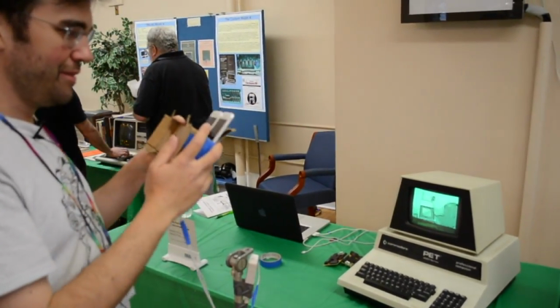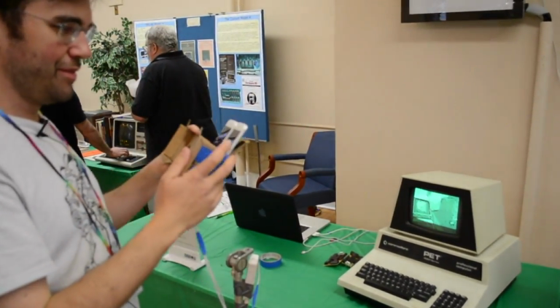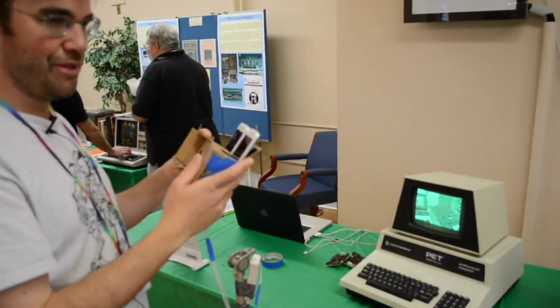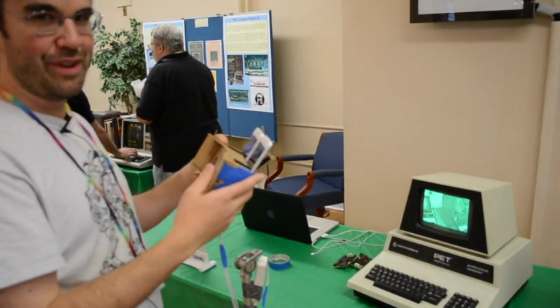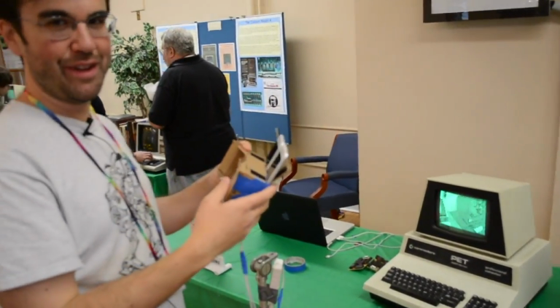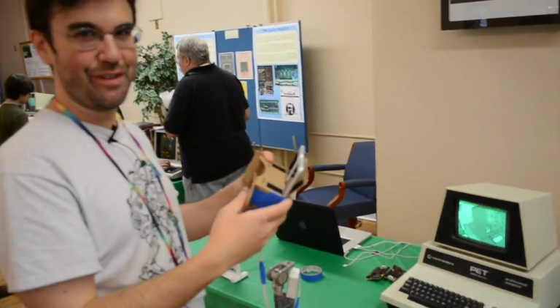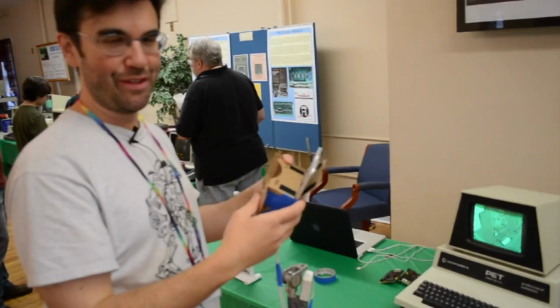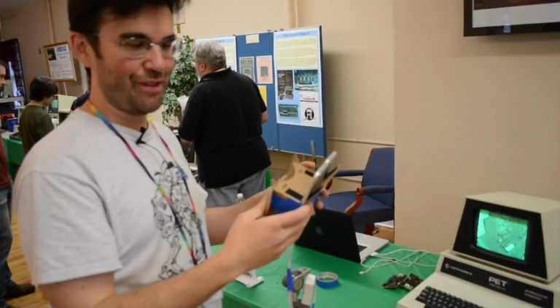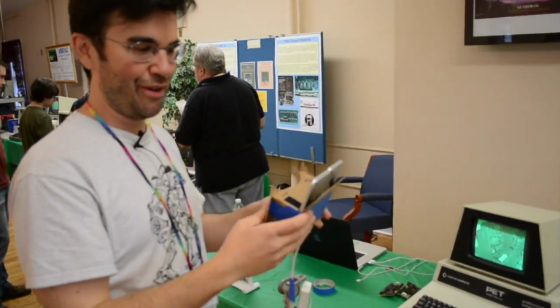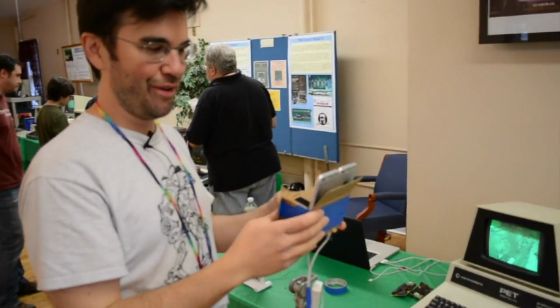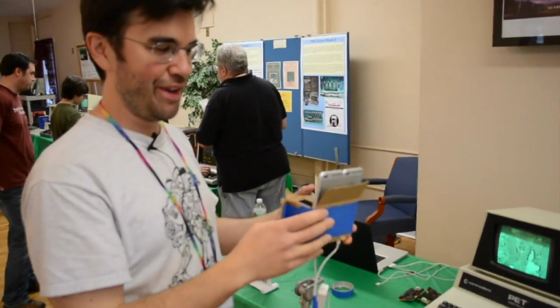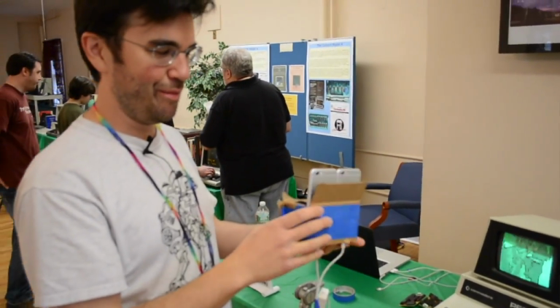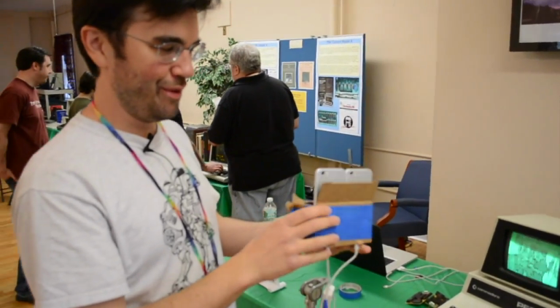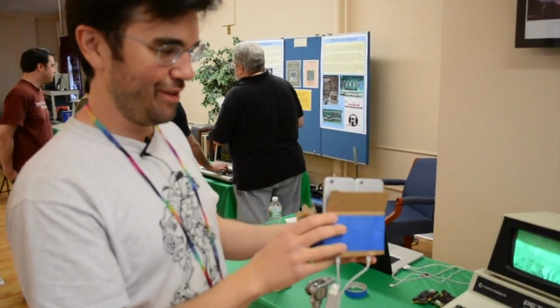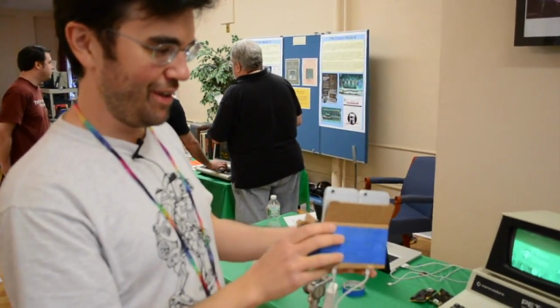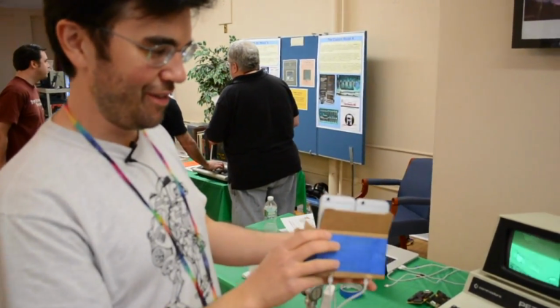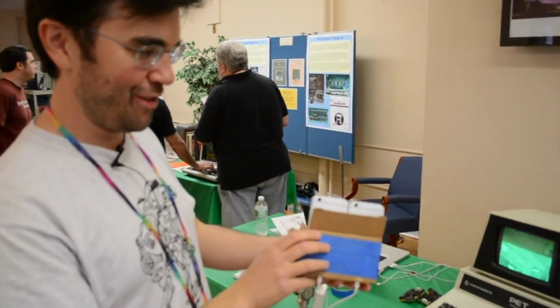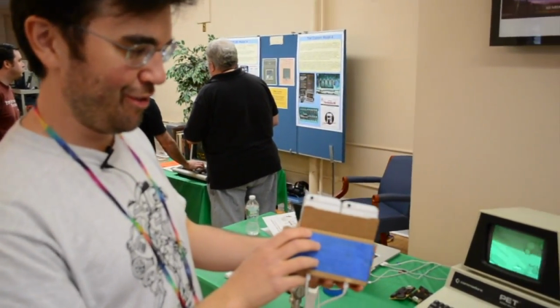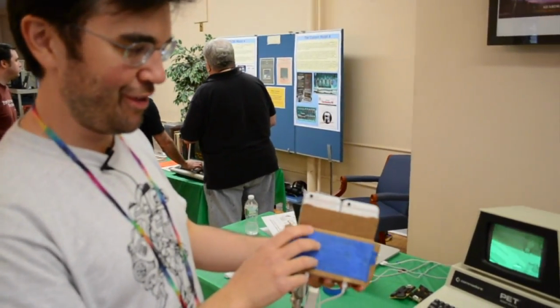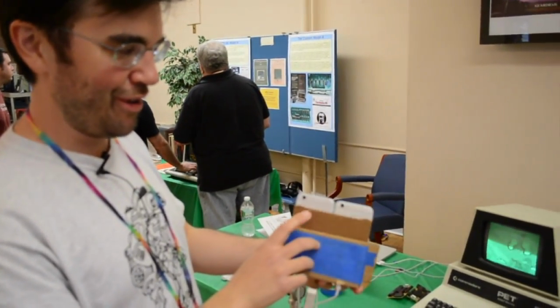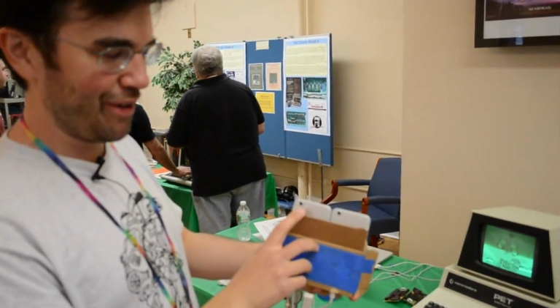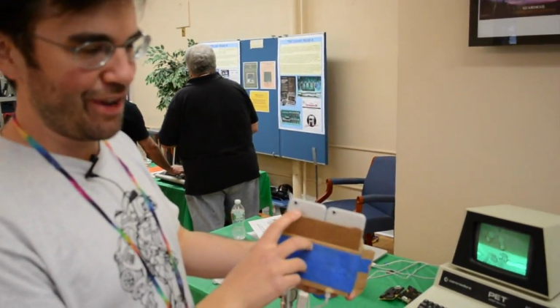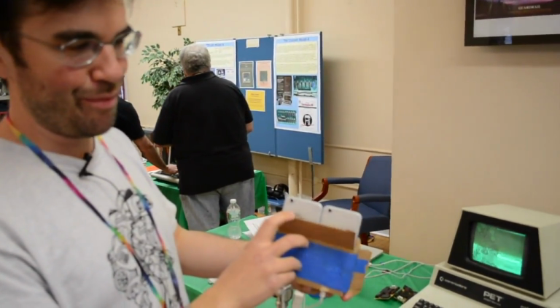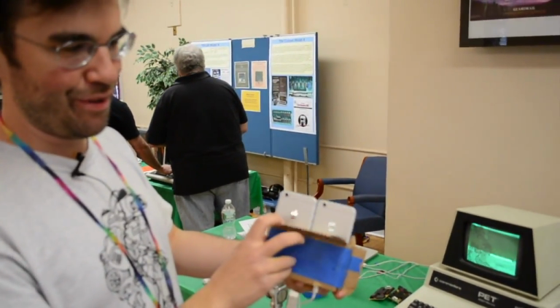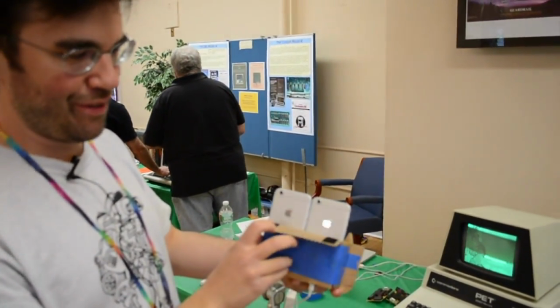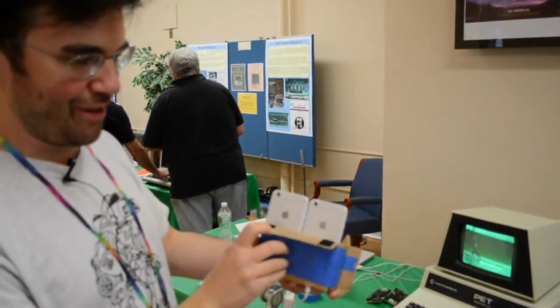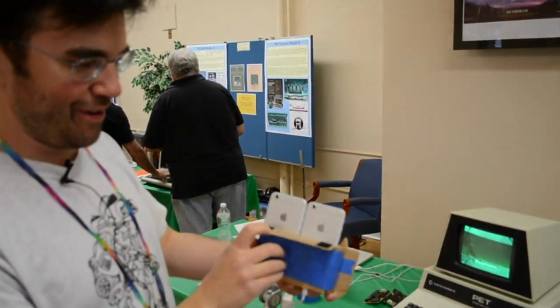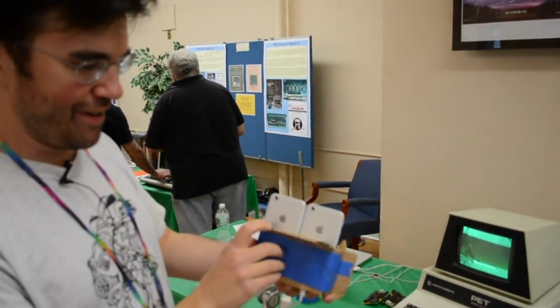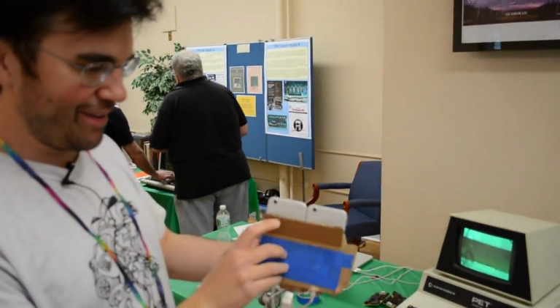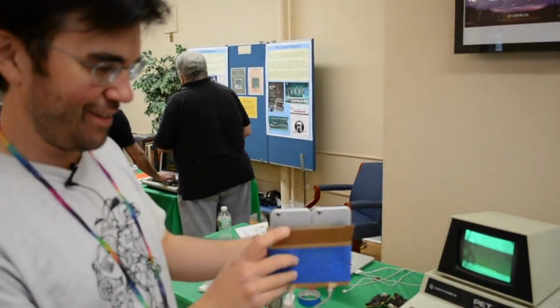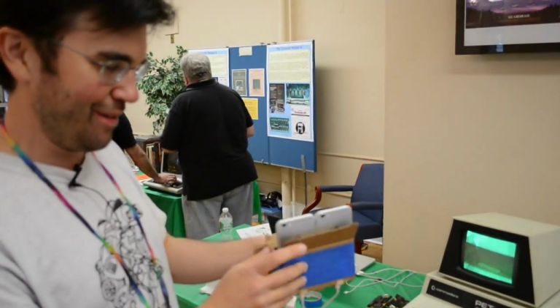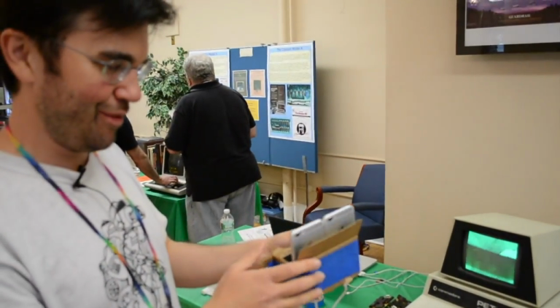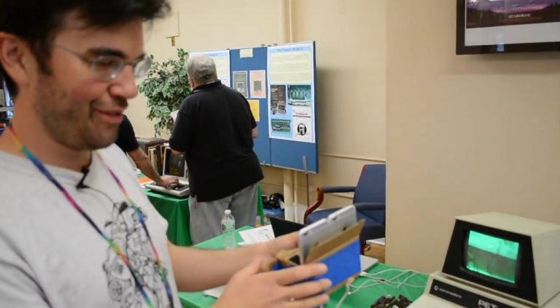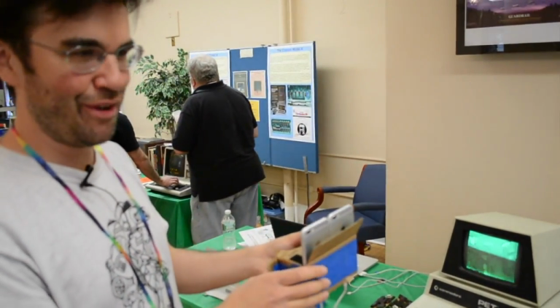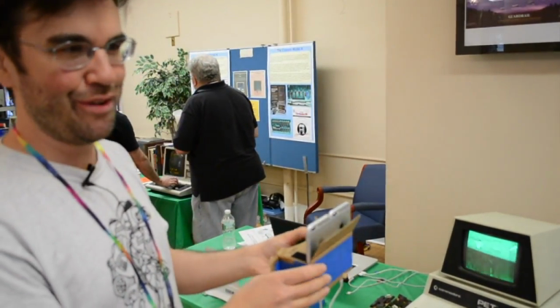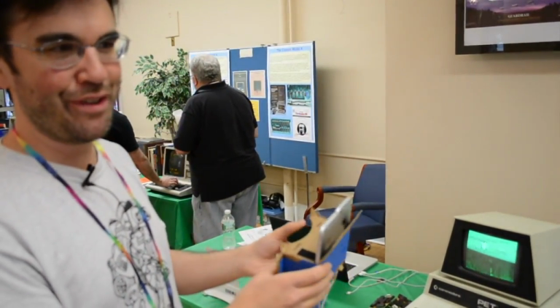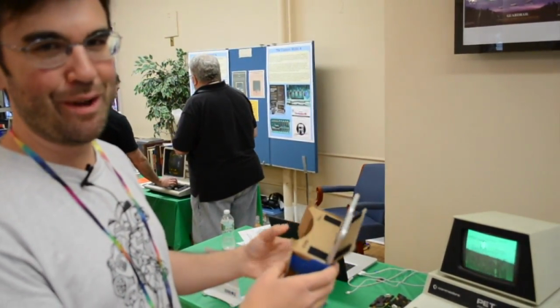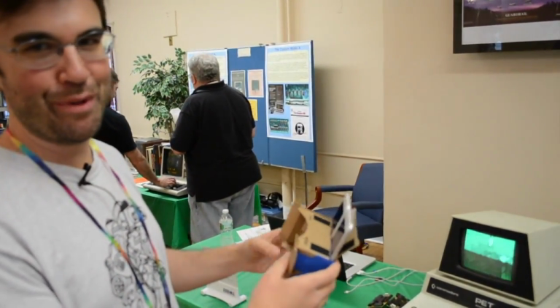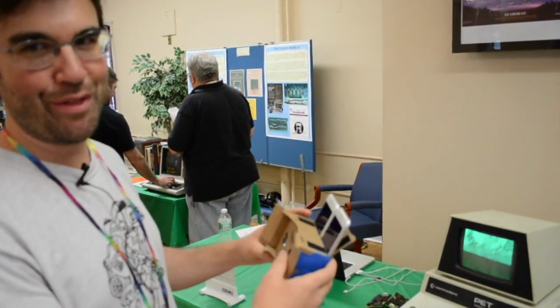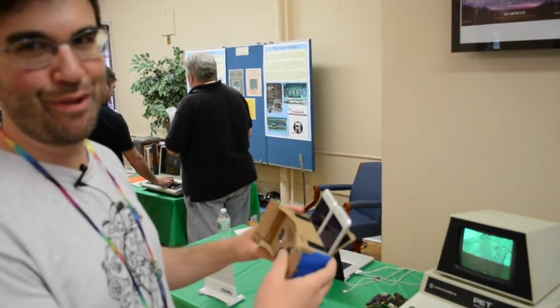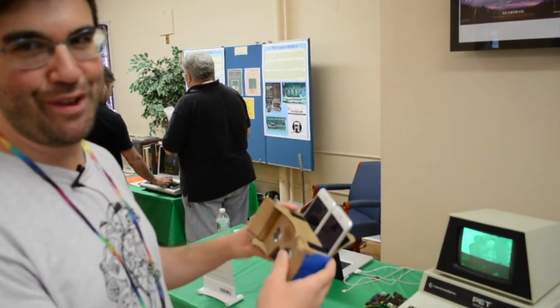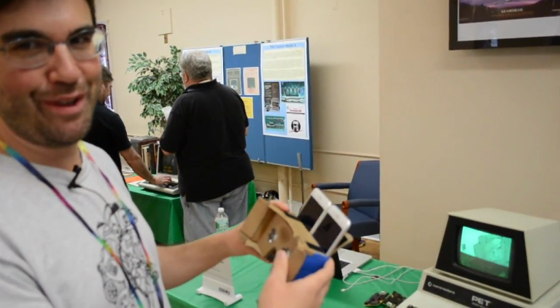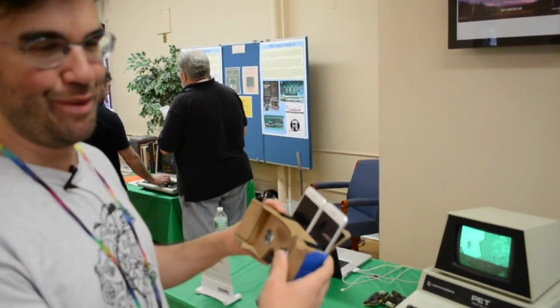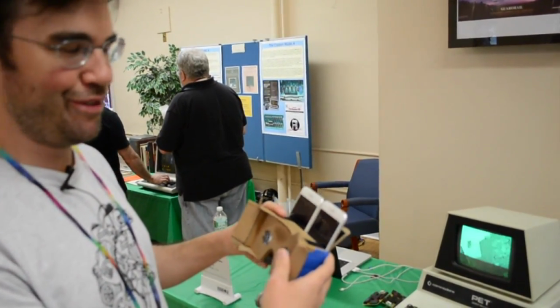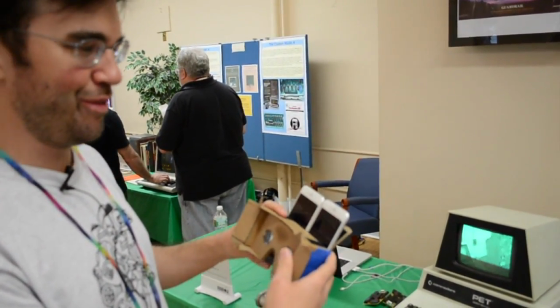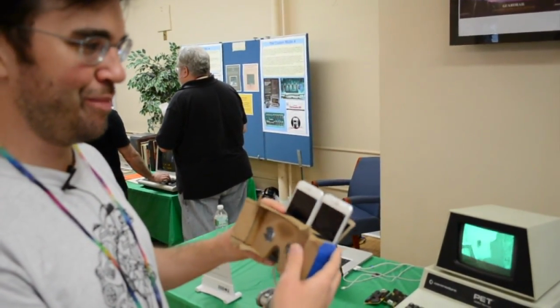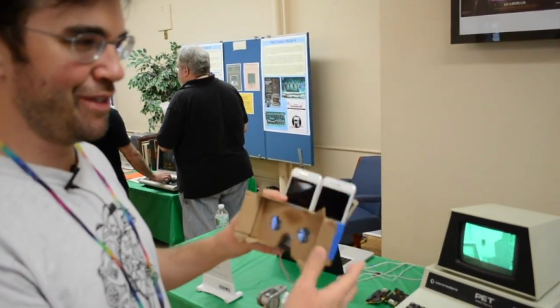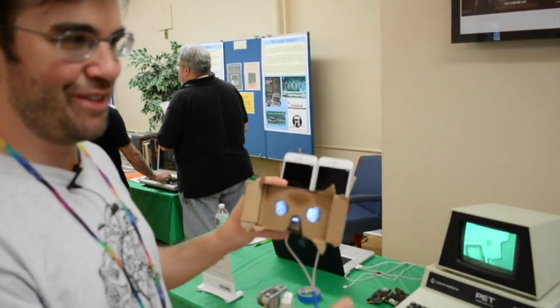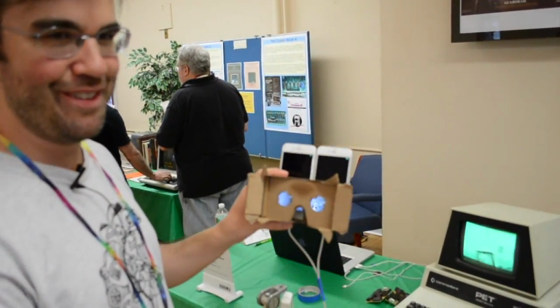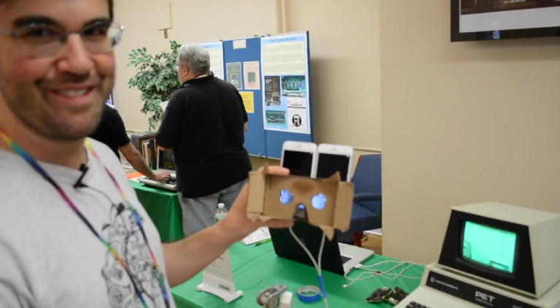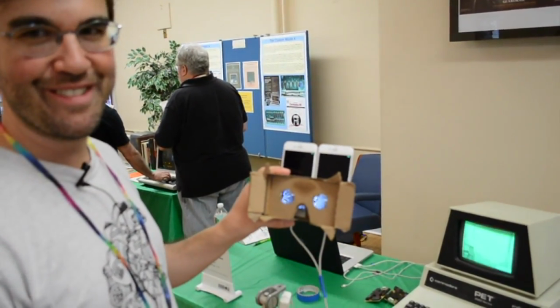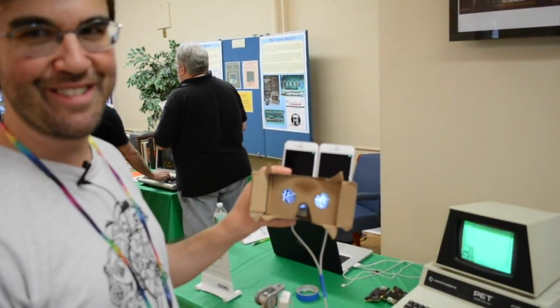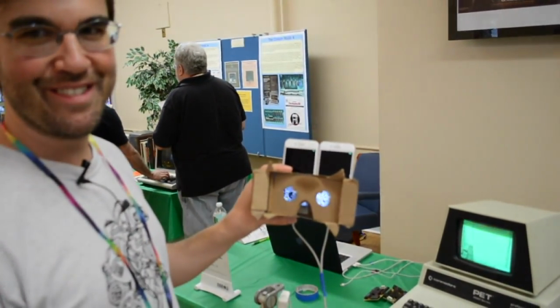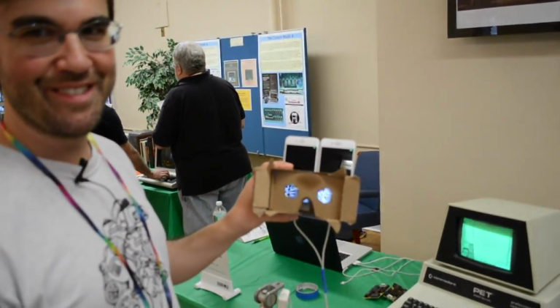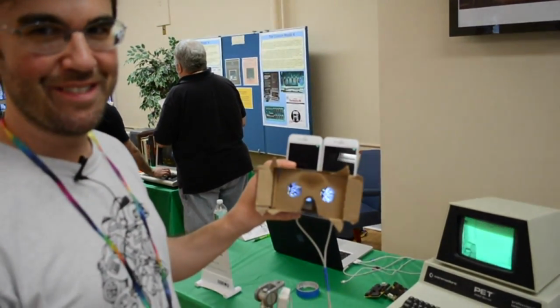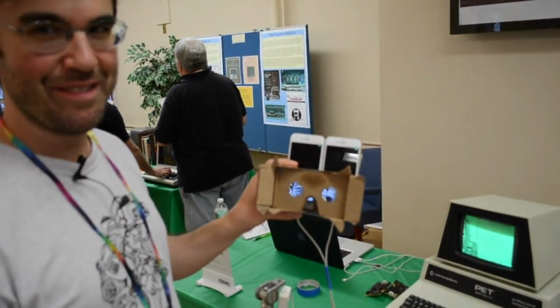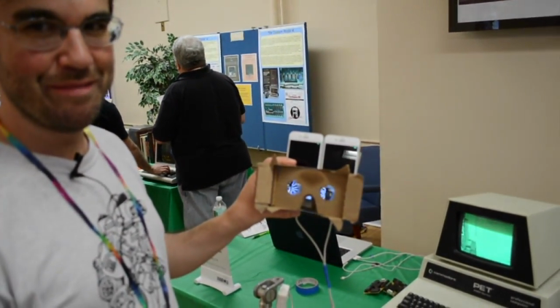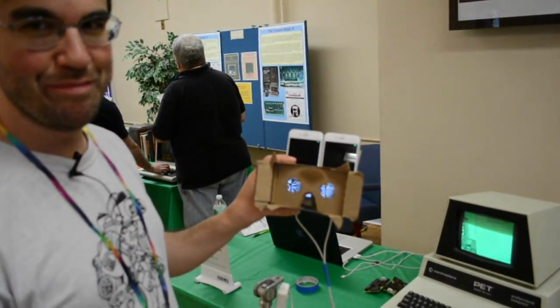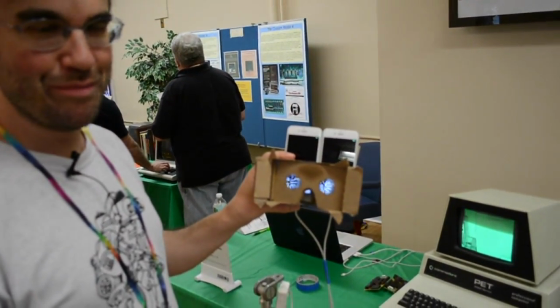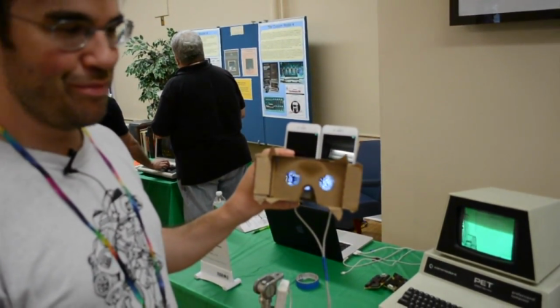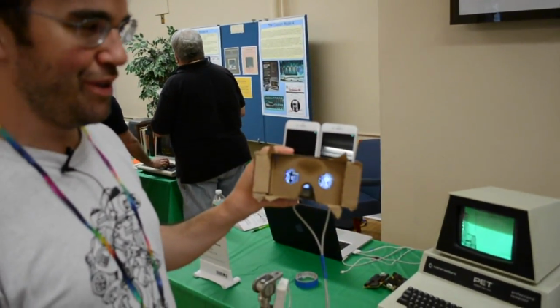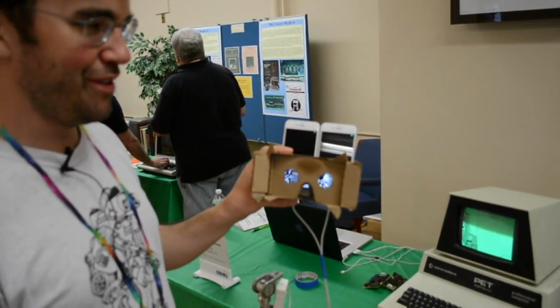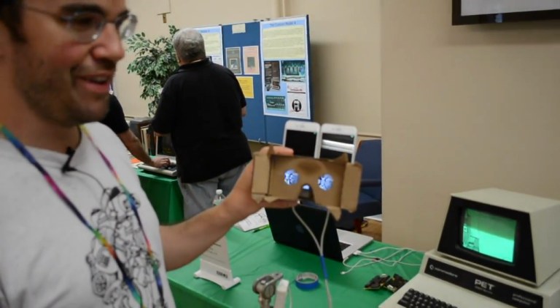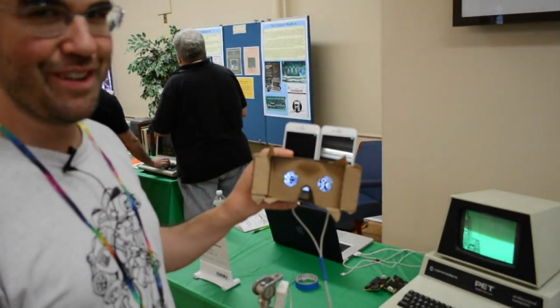It's got stereo cameras. The two stereo cameras give you a stereoscopic 3D image with PETSki. Pretty exciting.